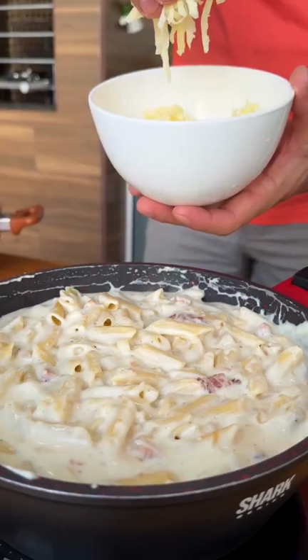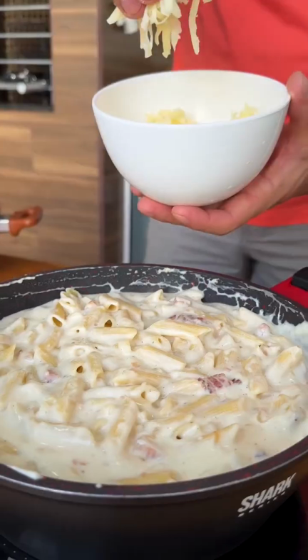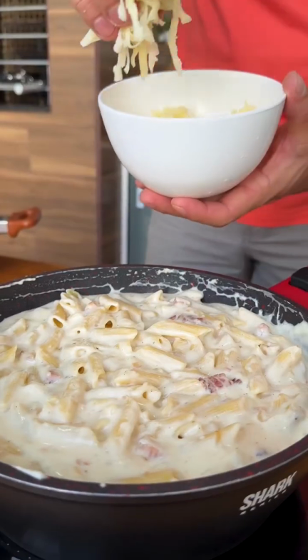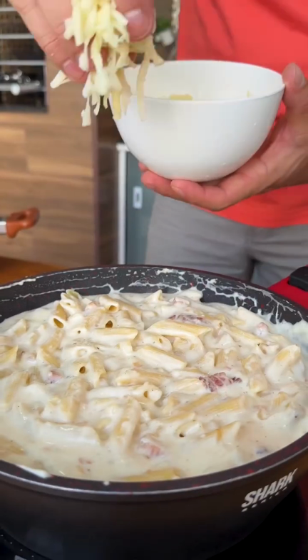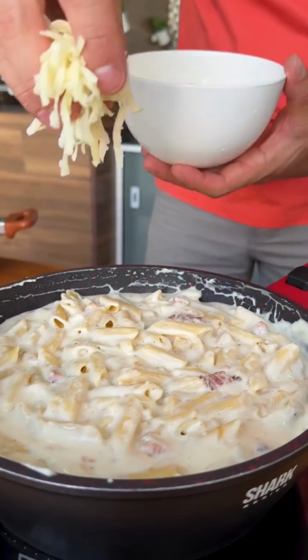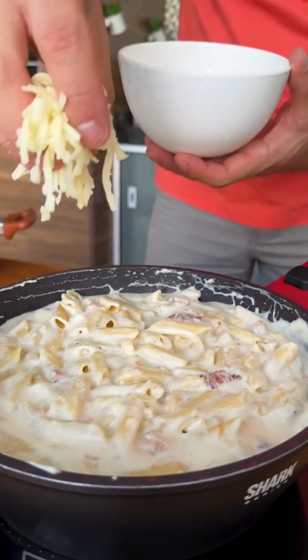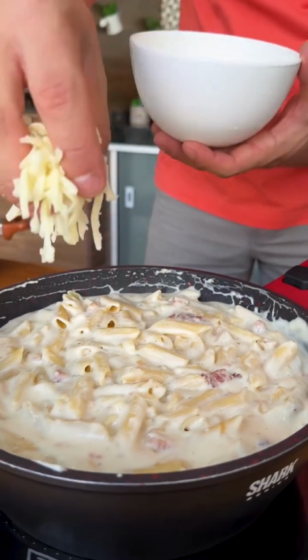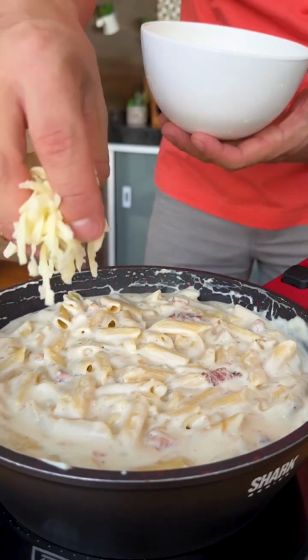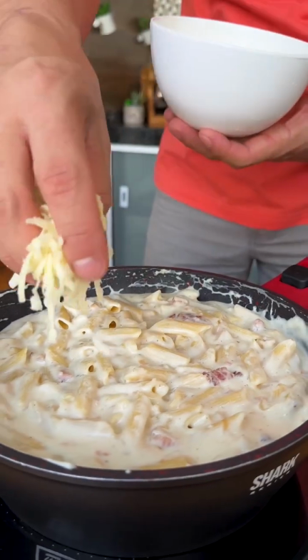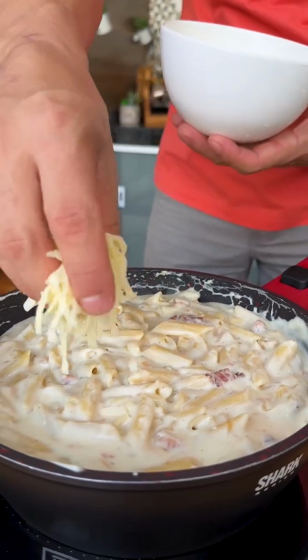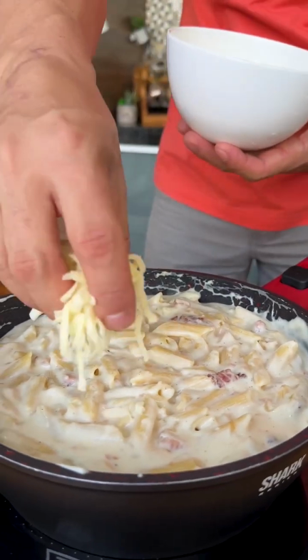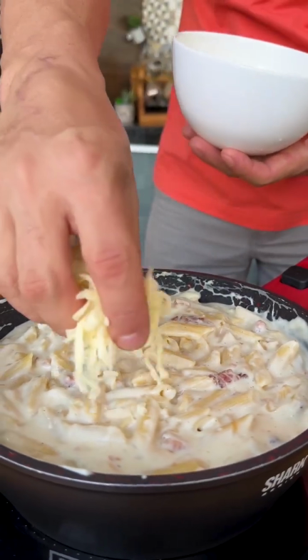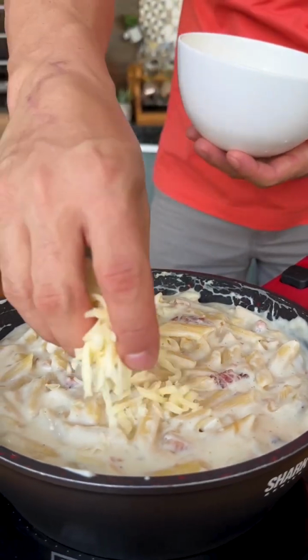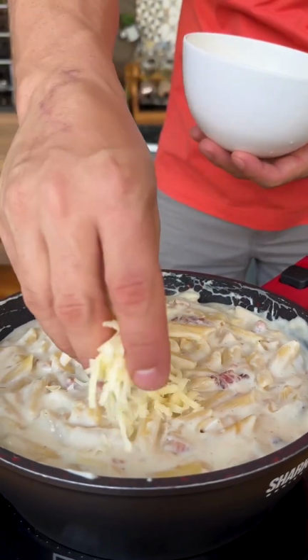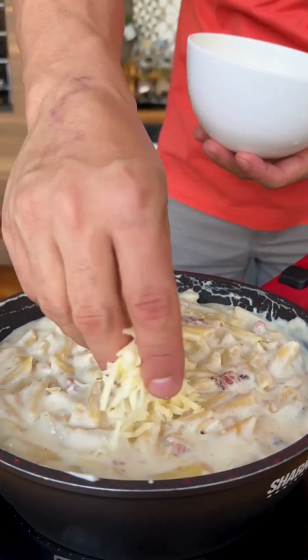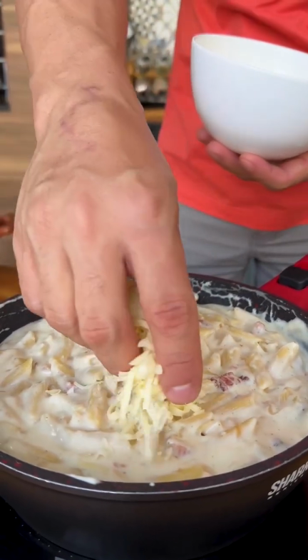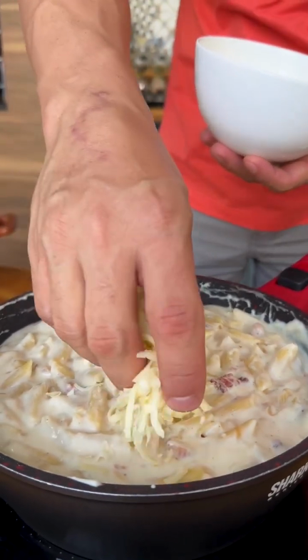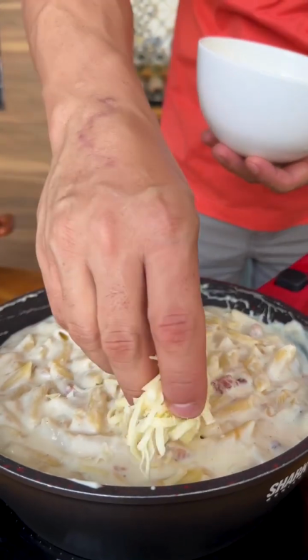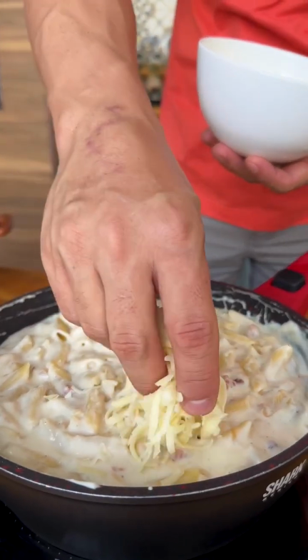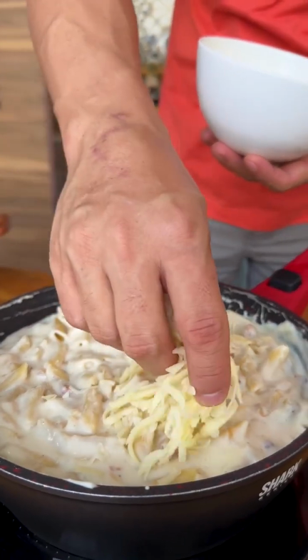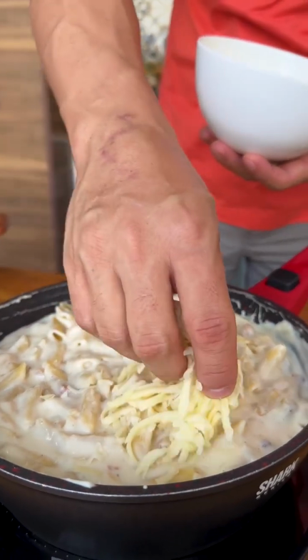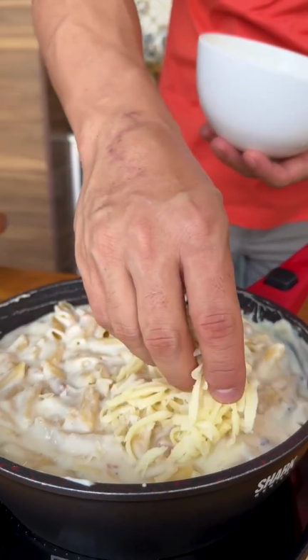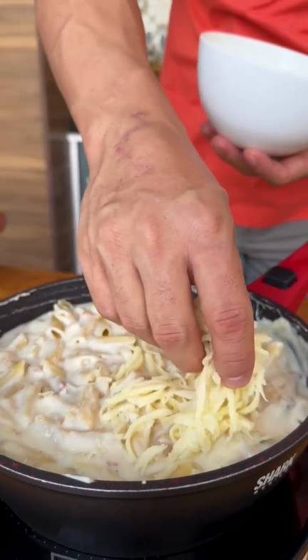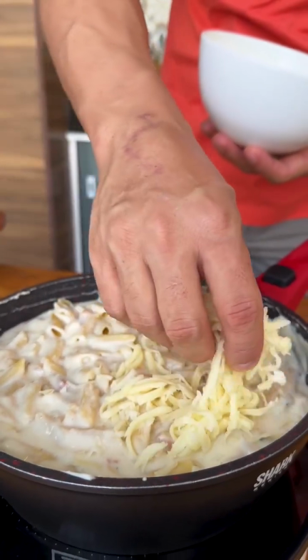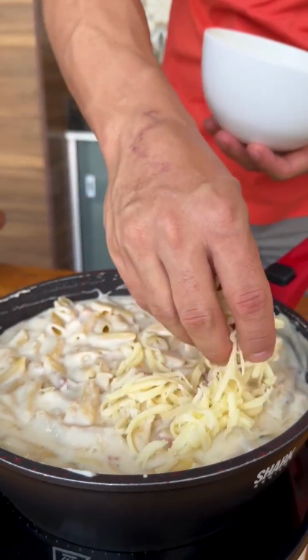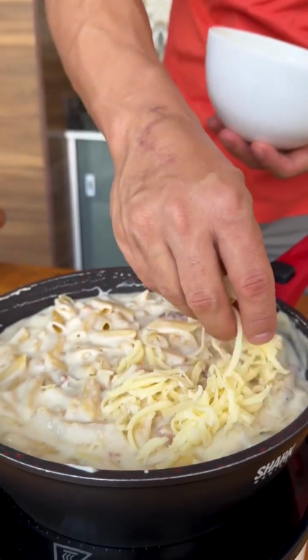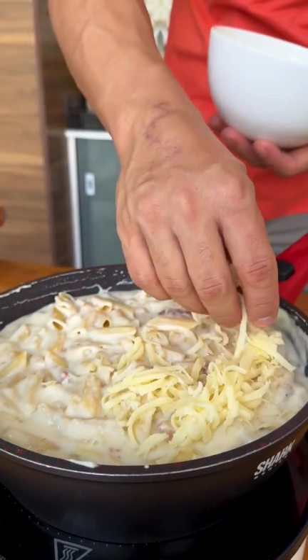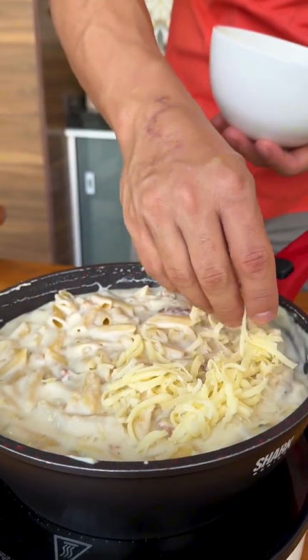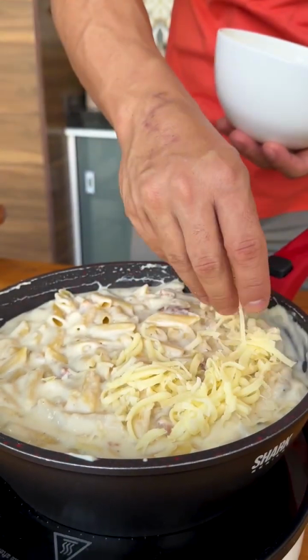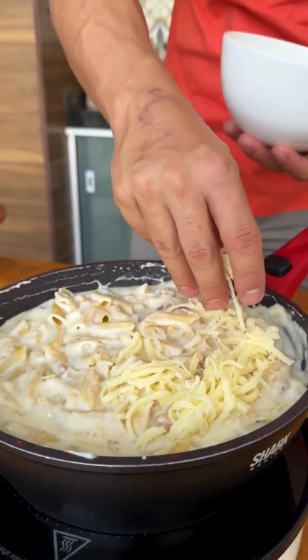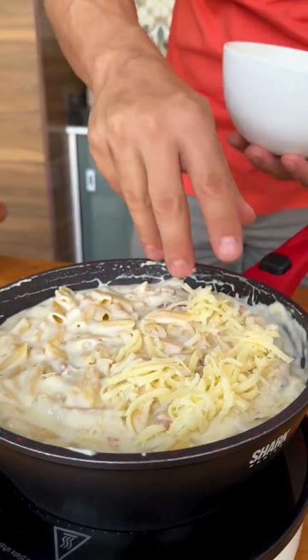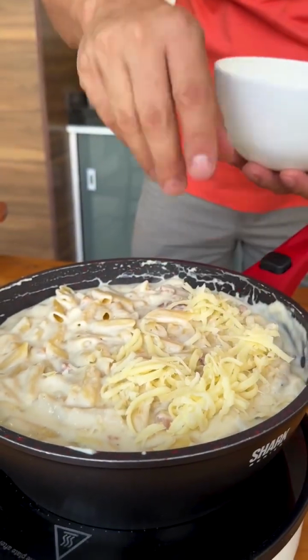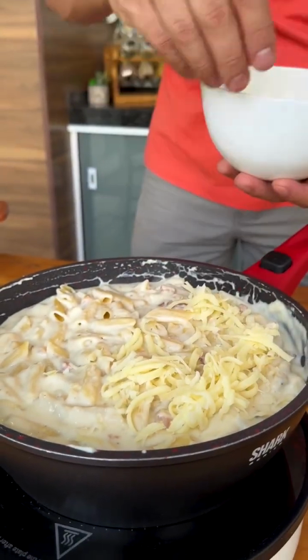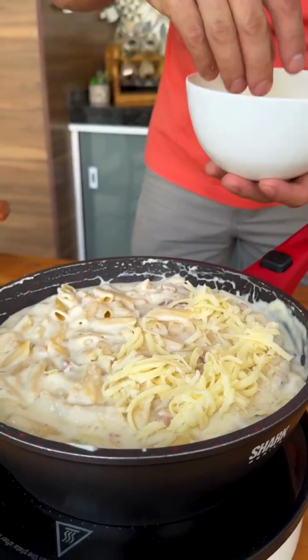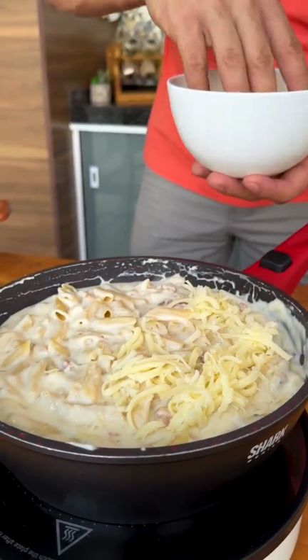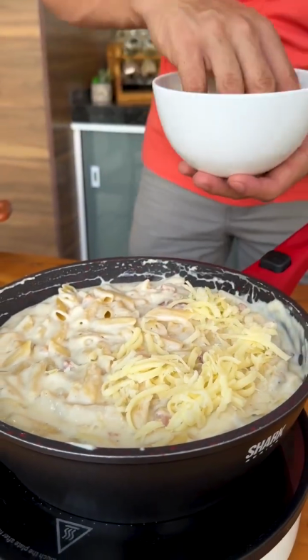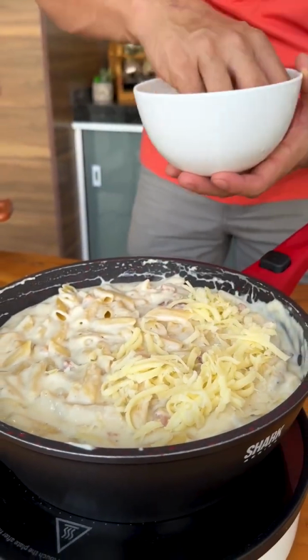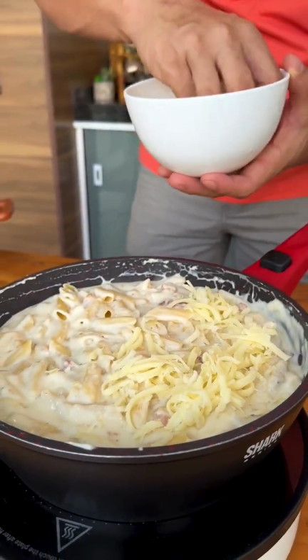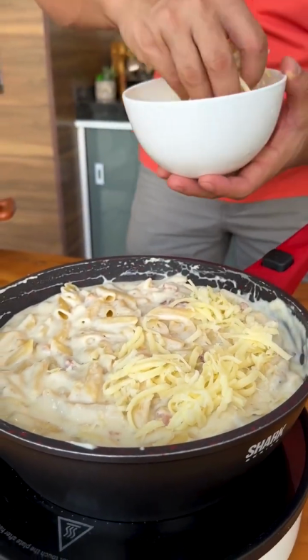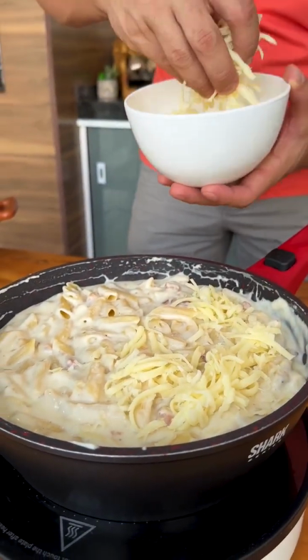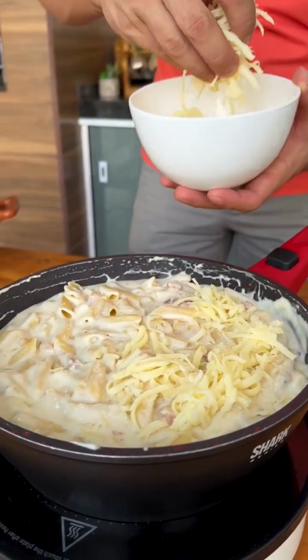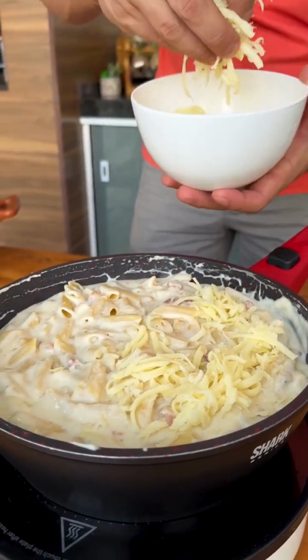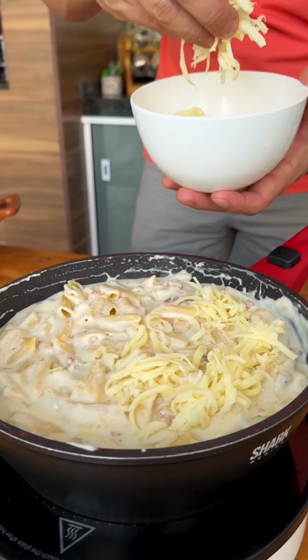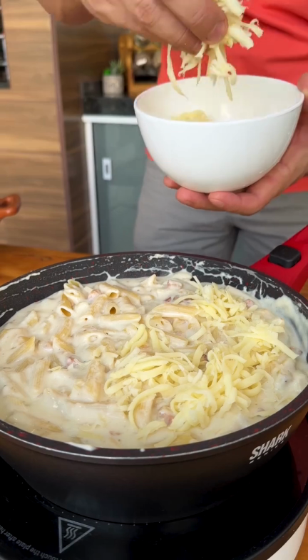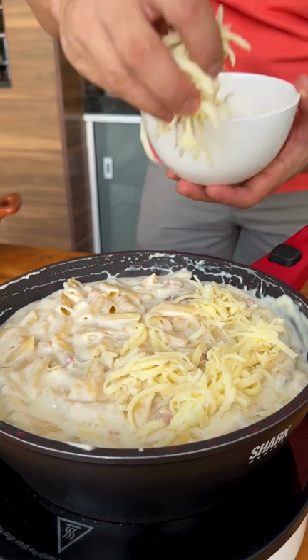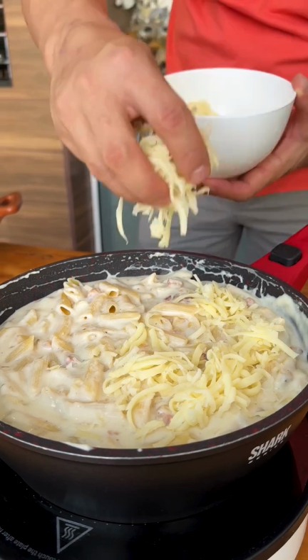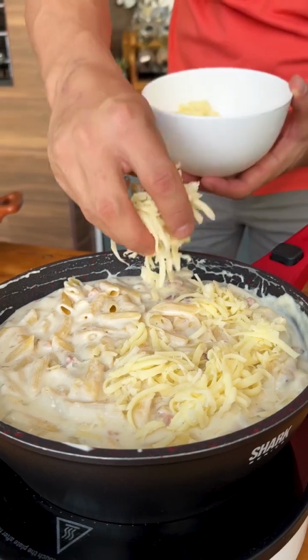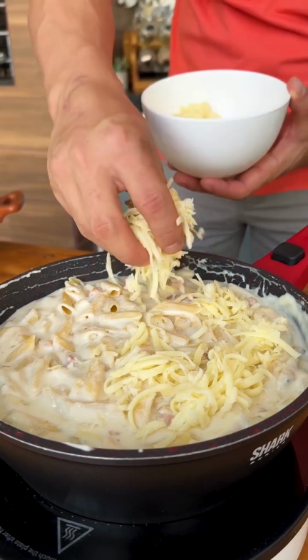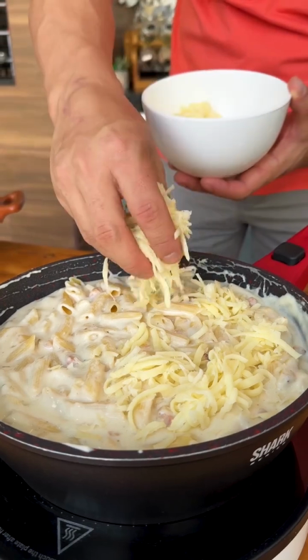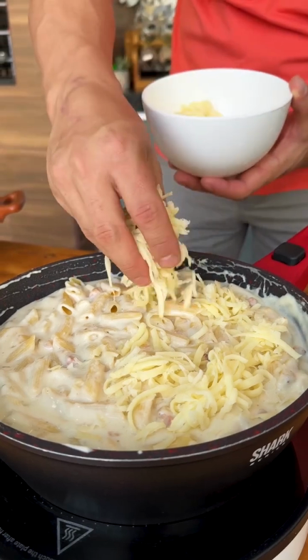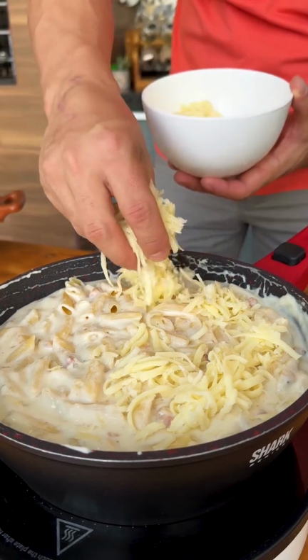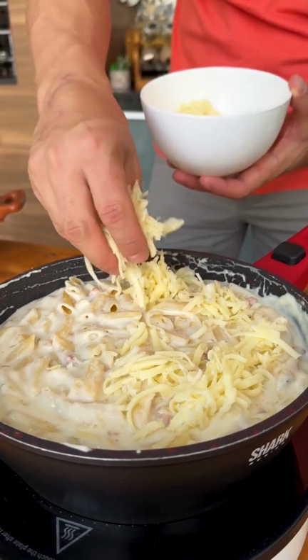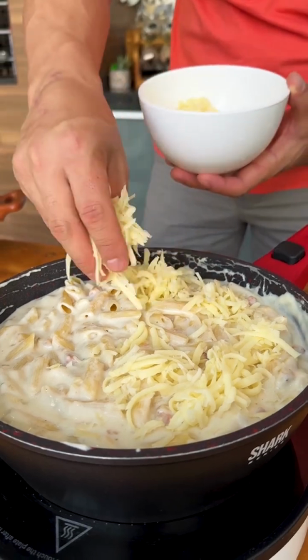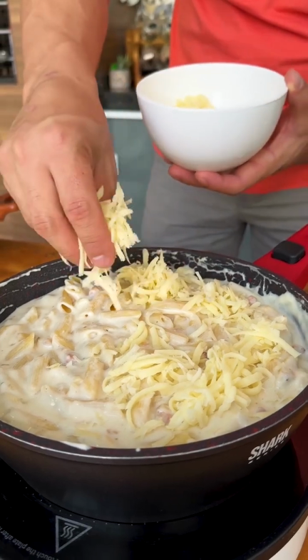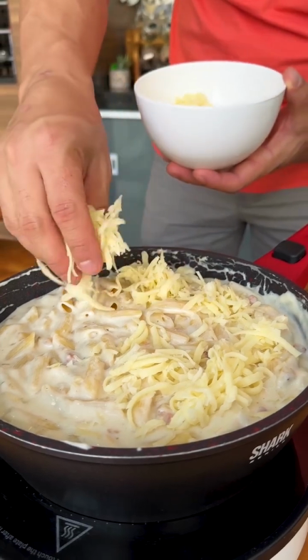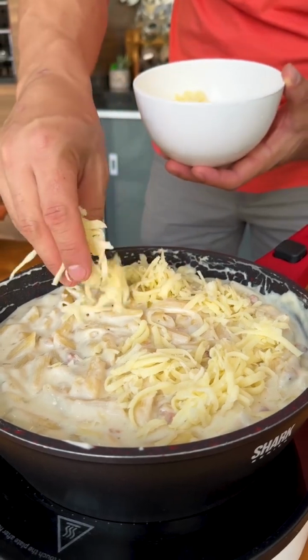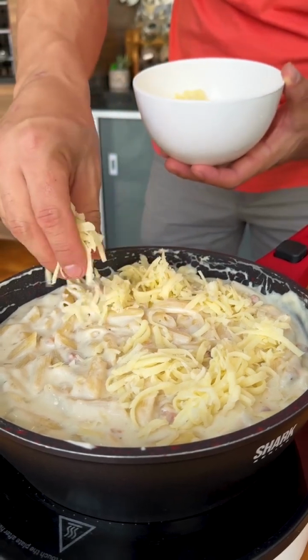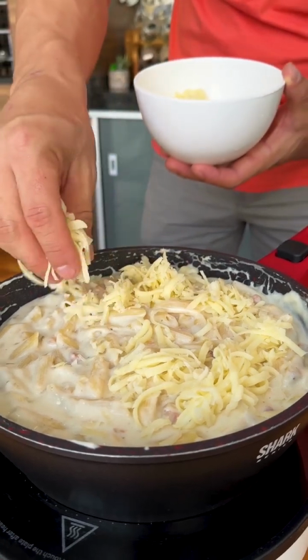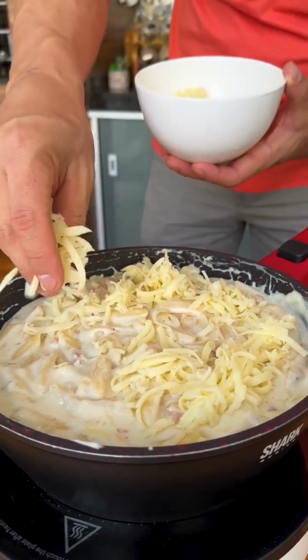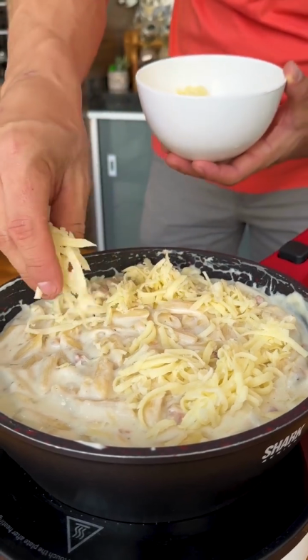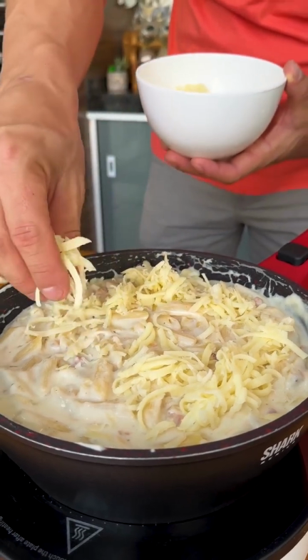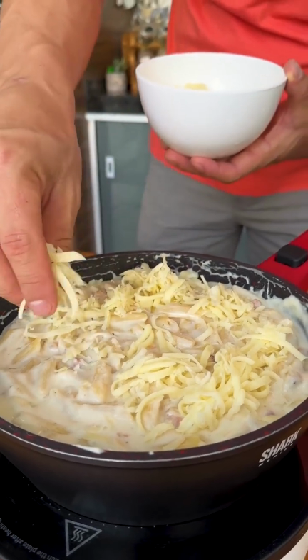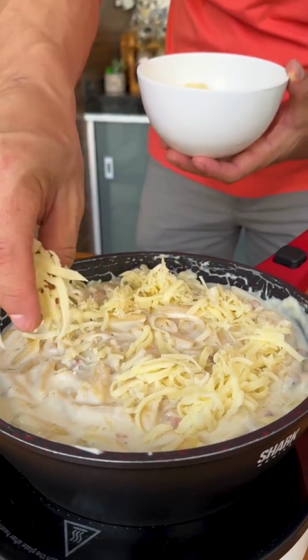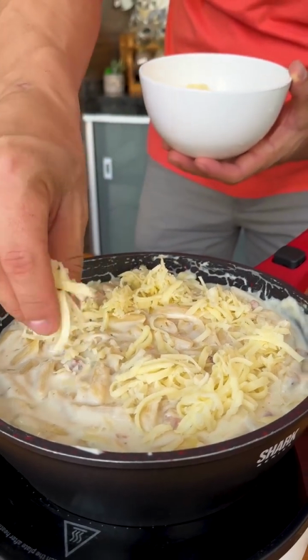Finally, we will add grated mozzarella on top of all our pasta. The amount of mozzarella is to taste.